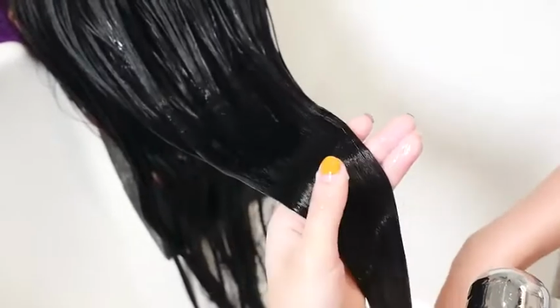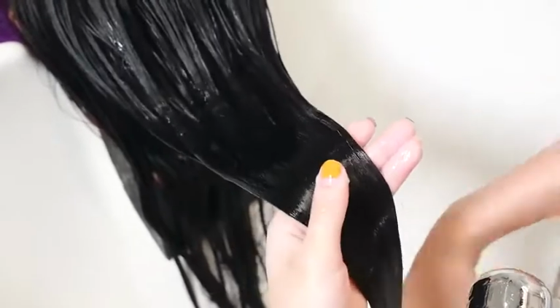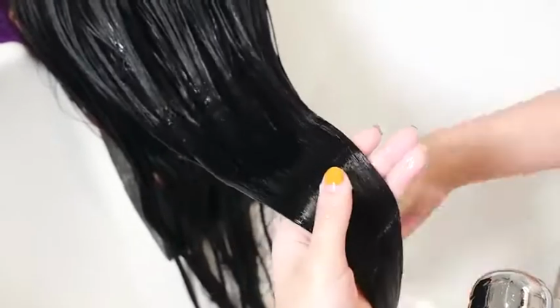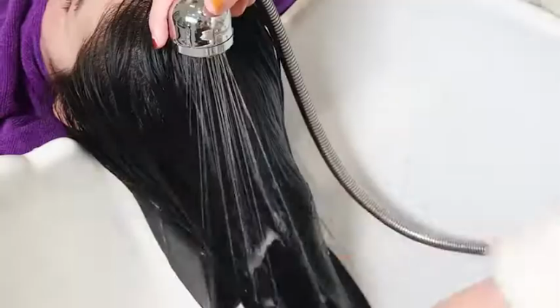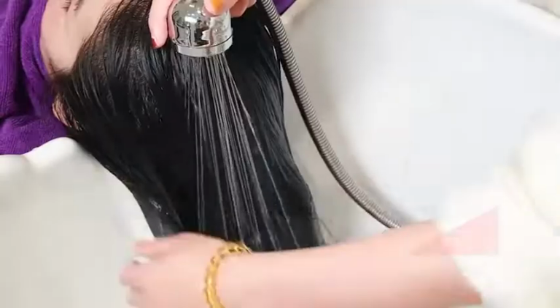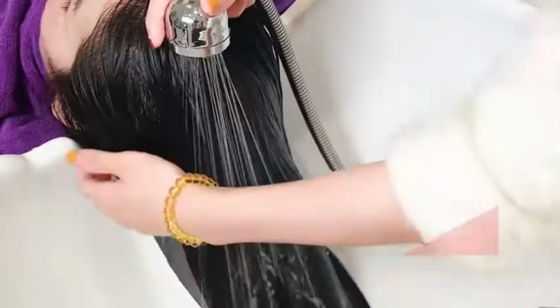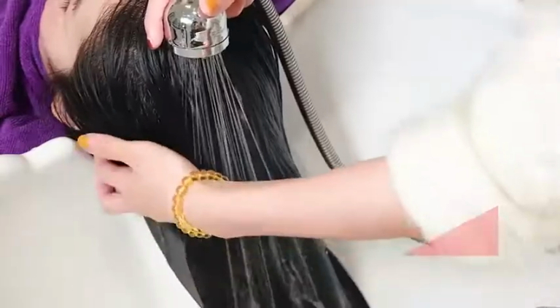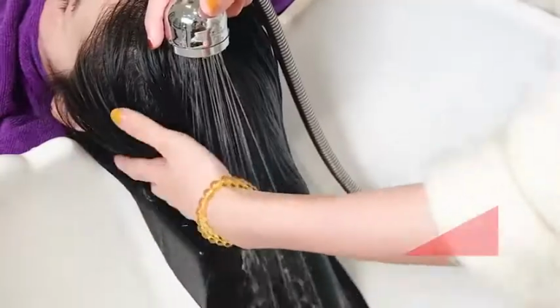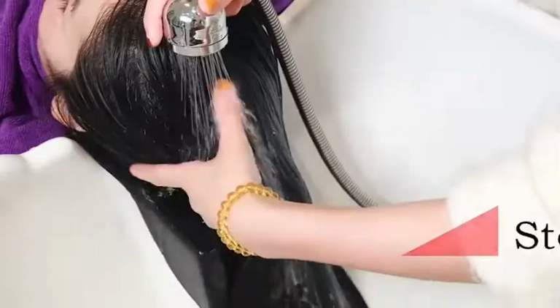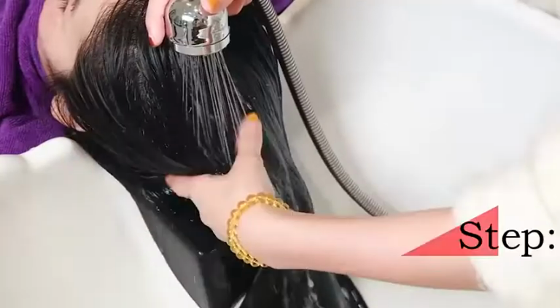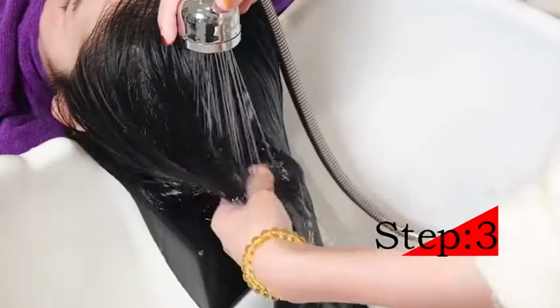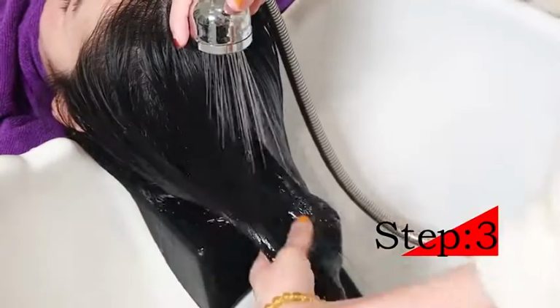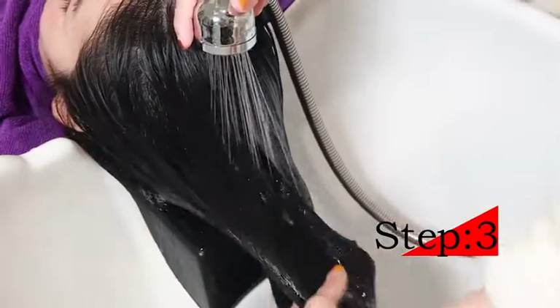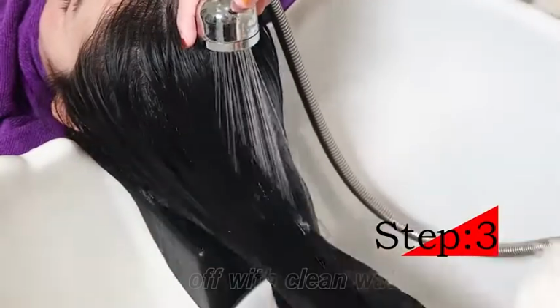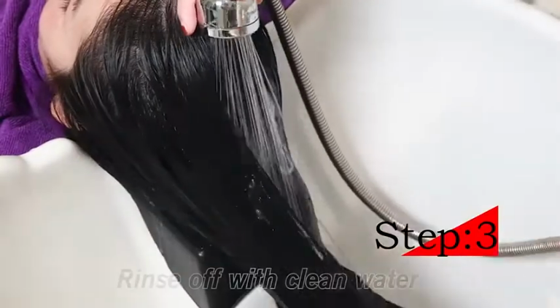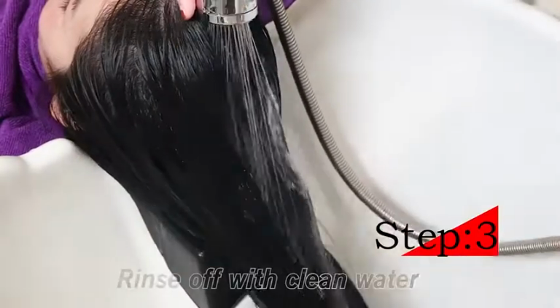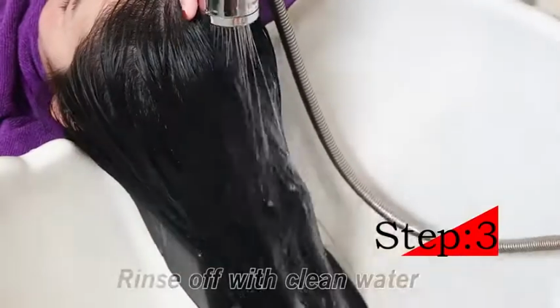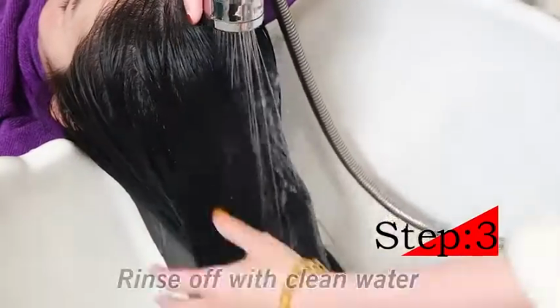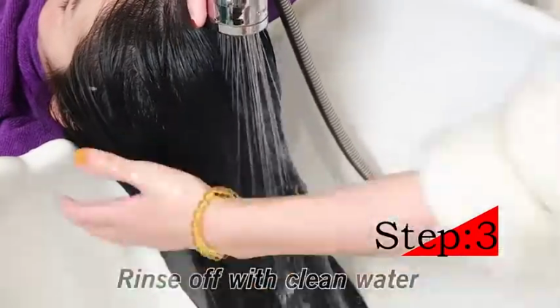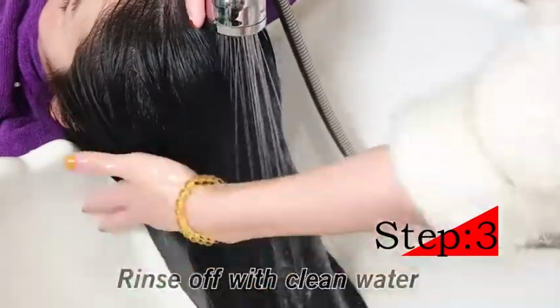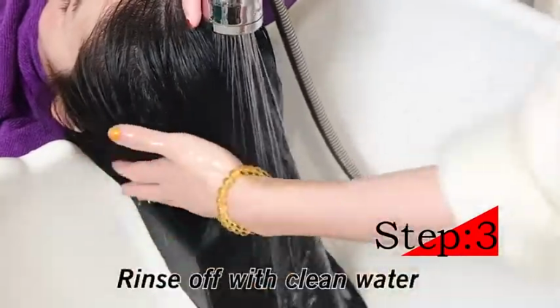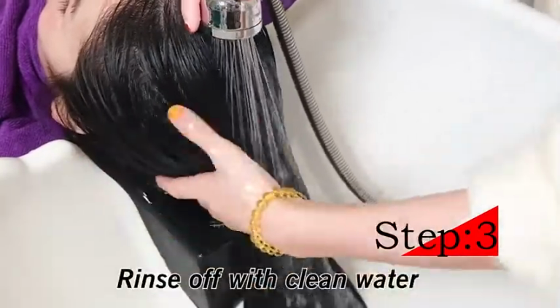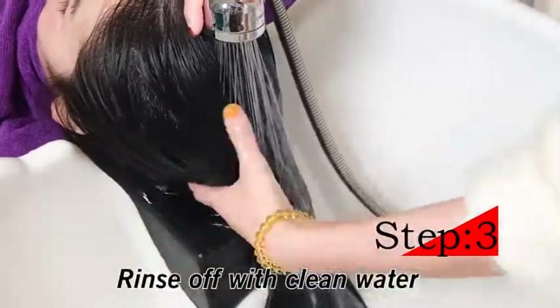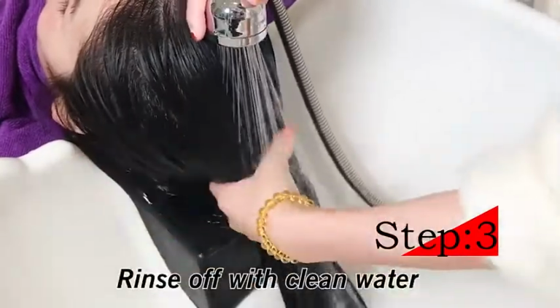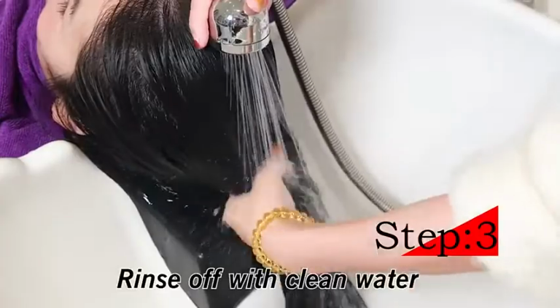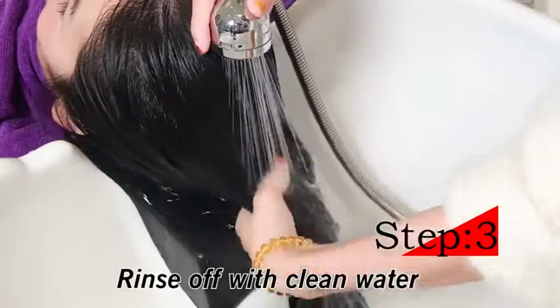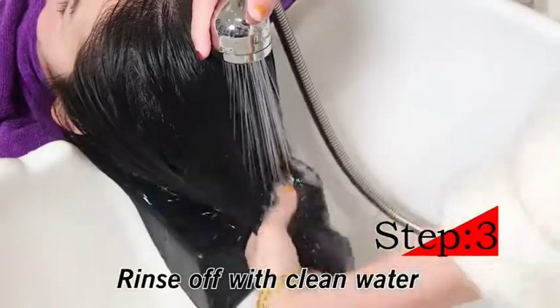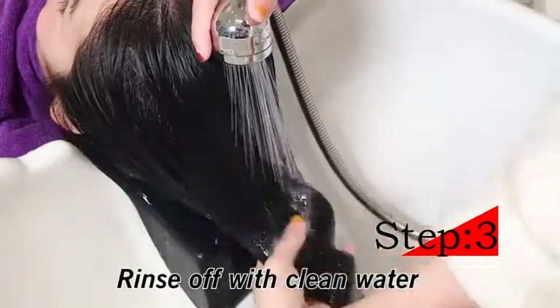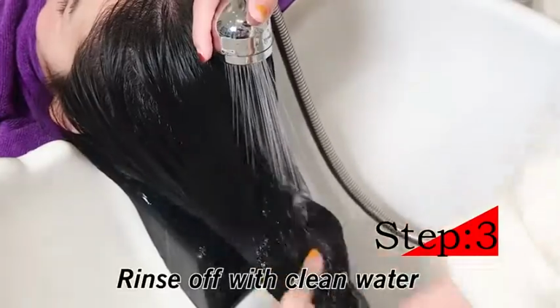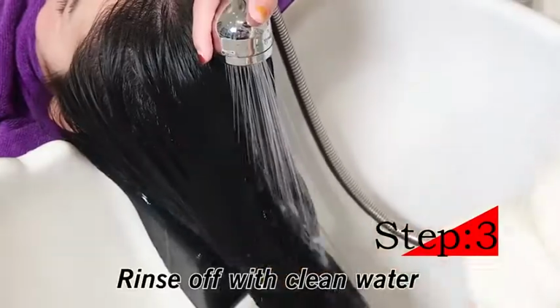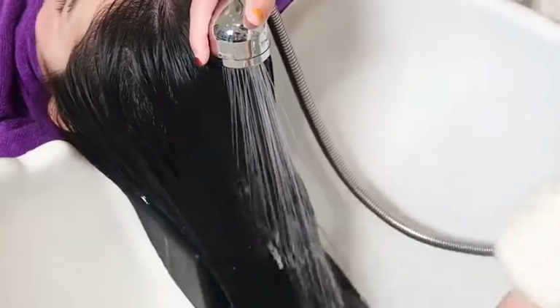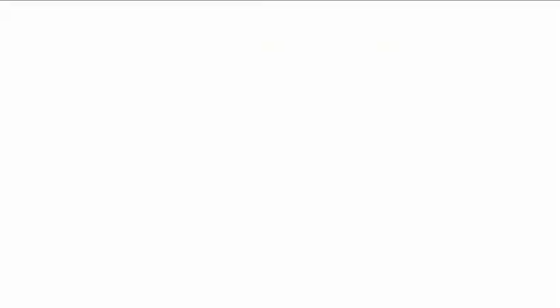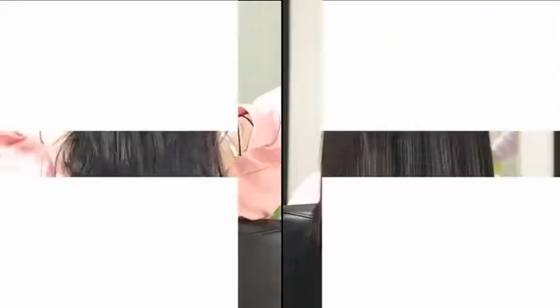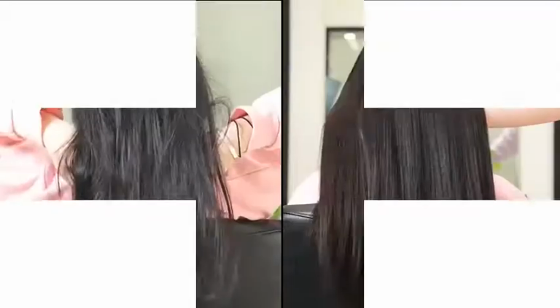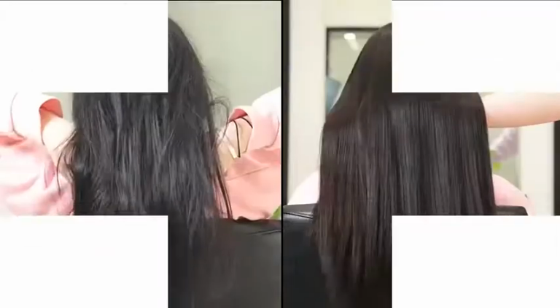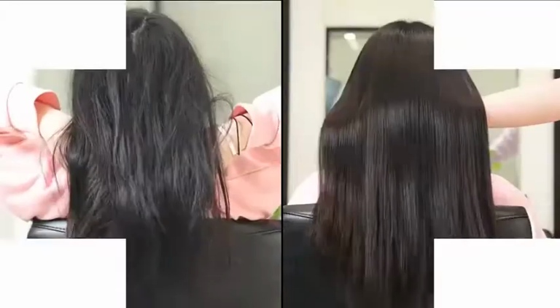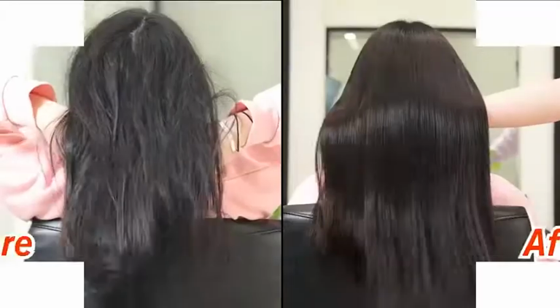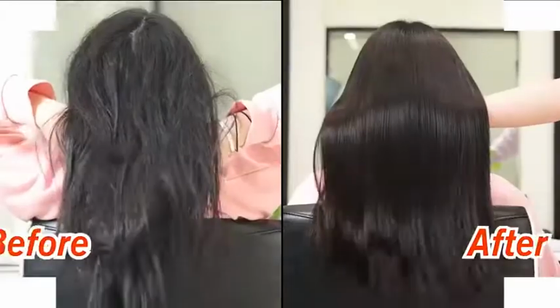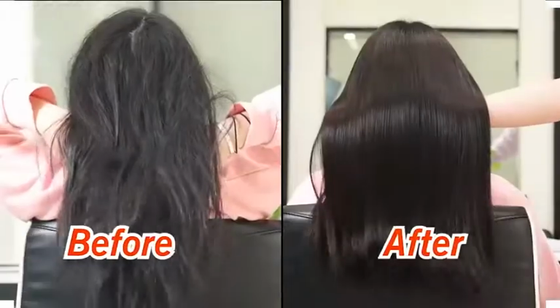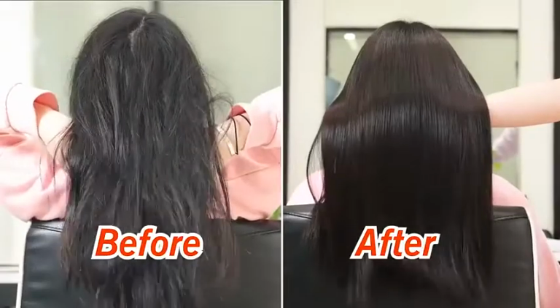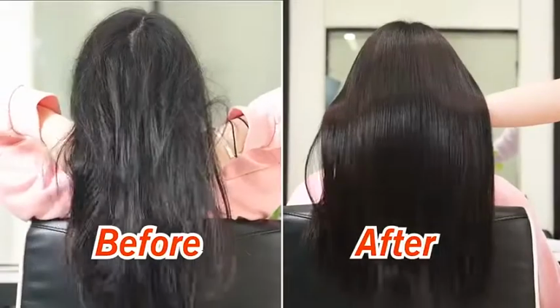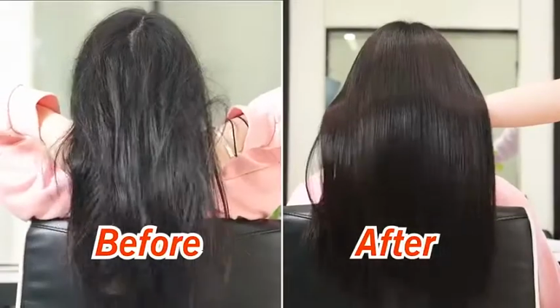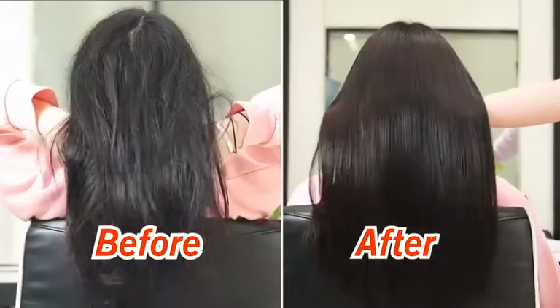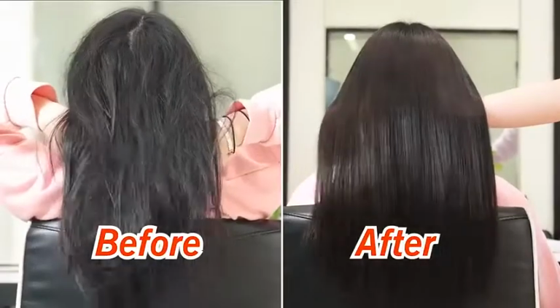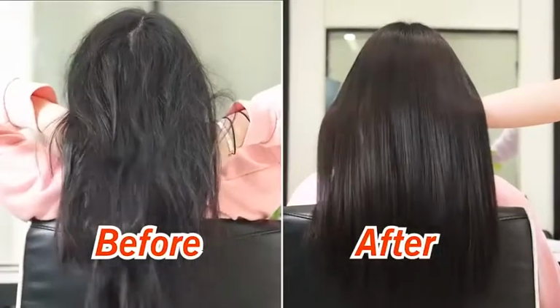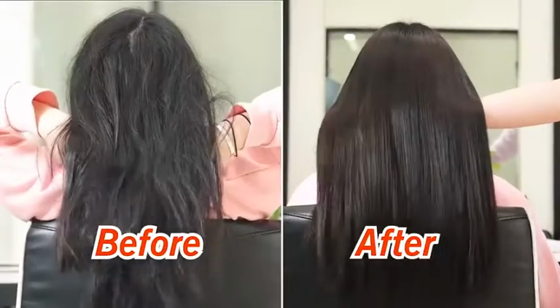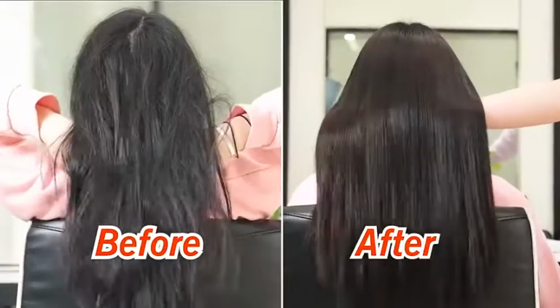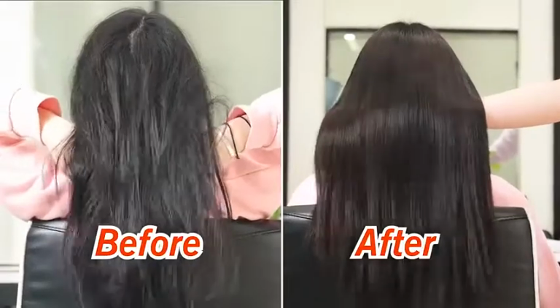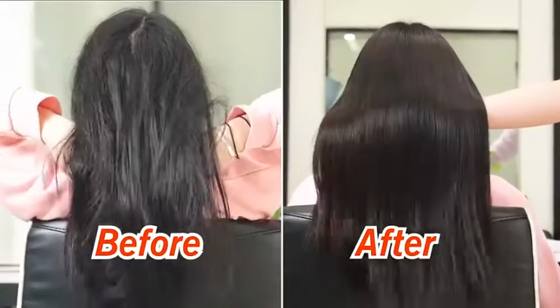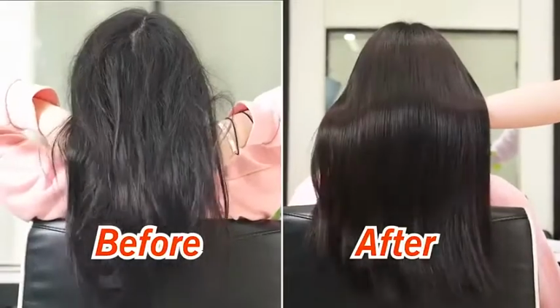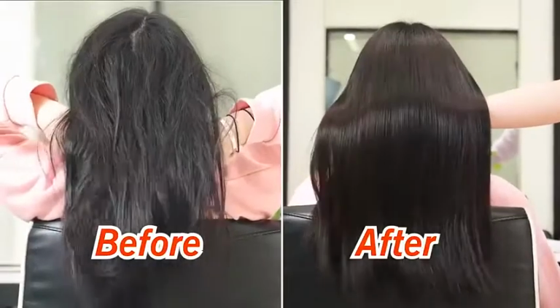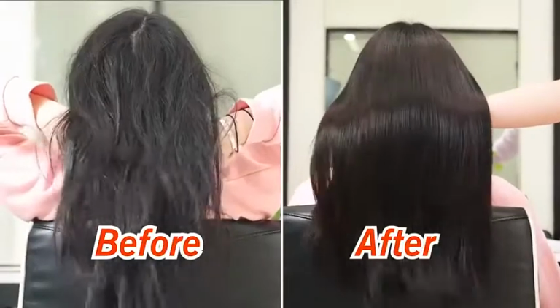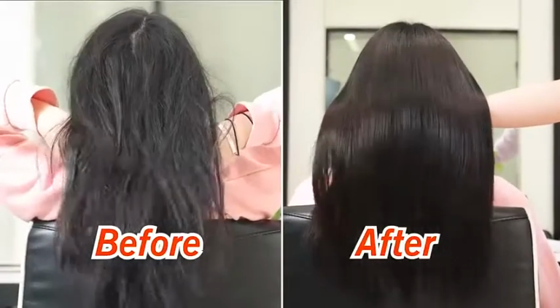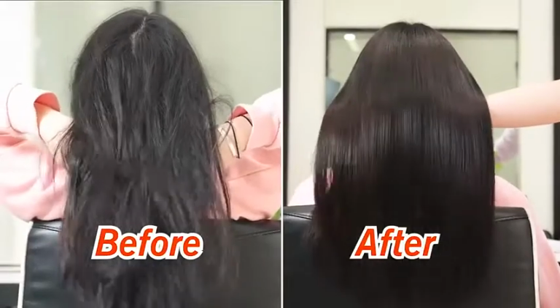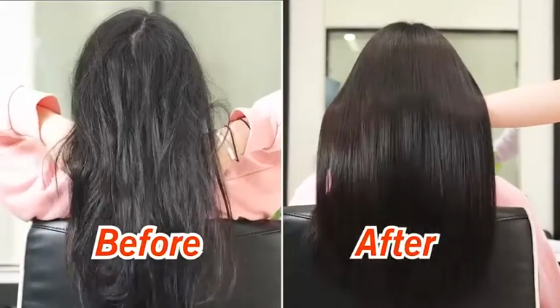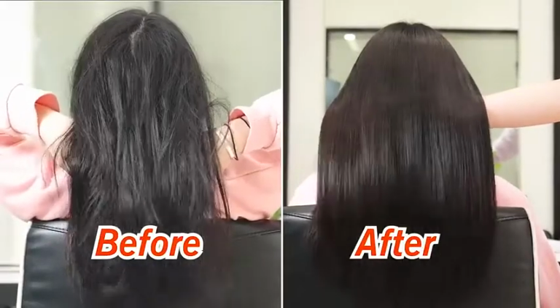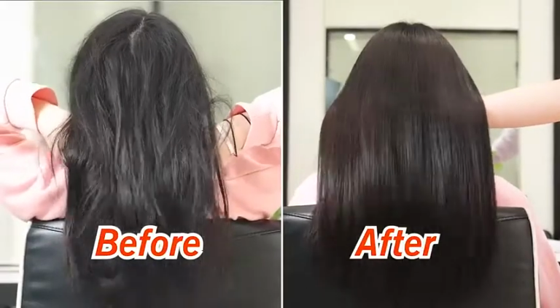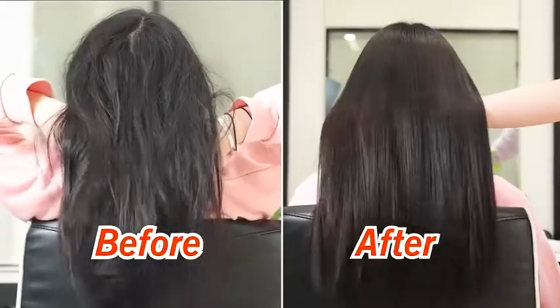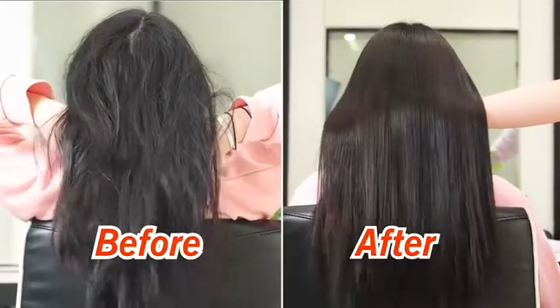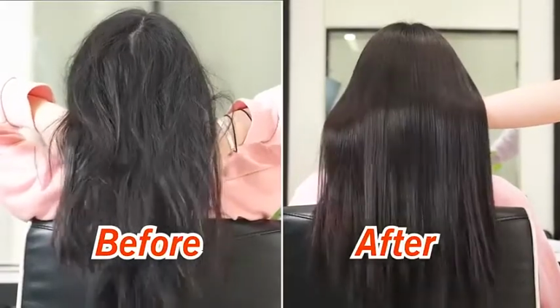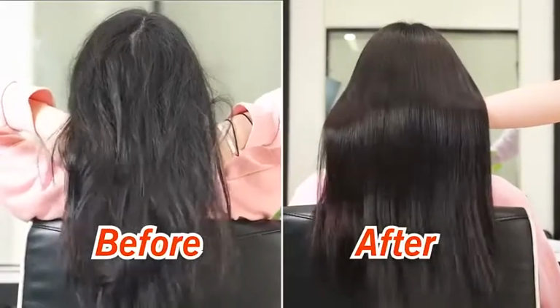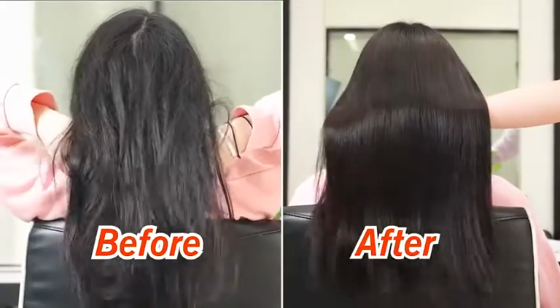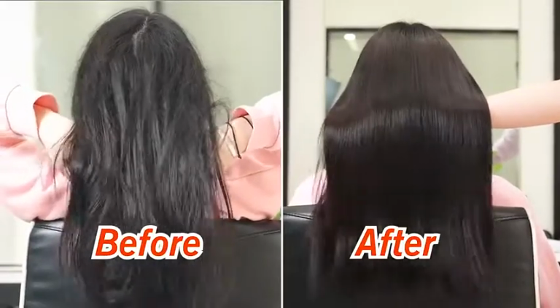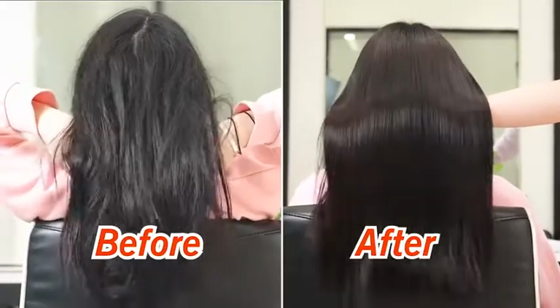Step 3: Rinse off with clean water. Make your hair silky all the time.